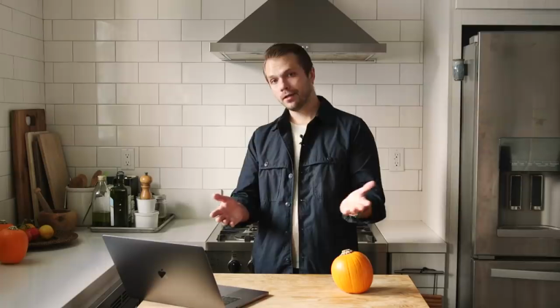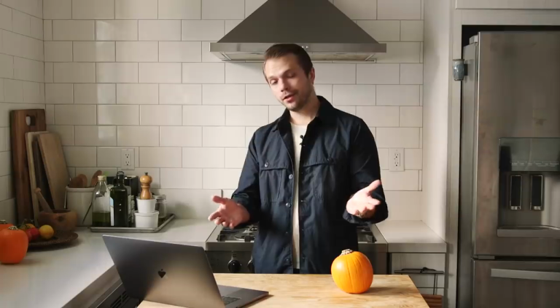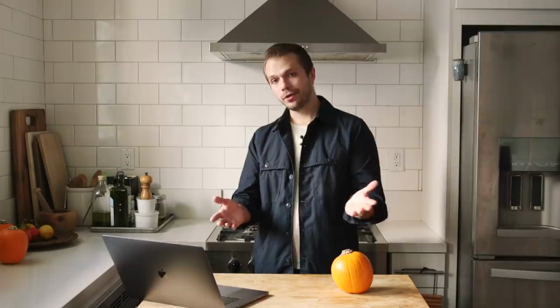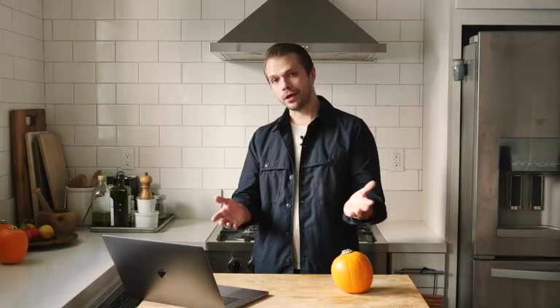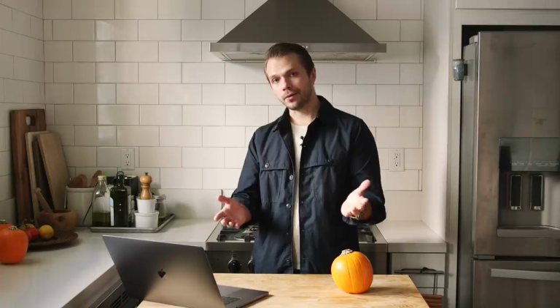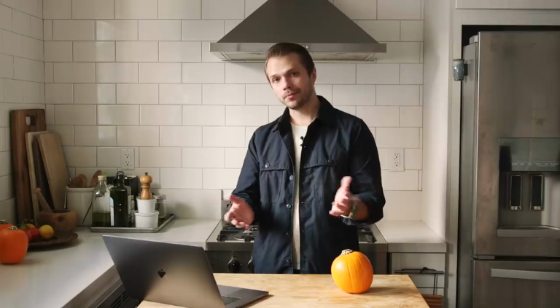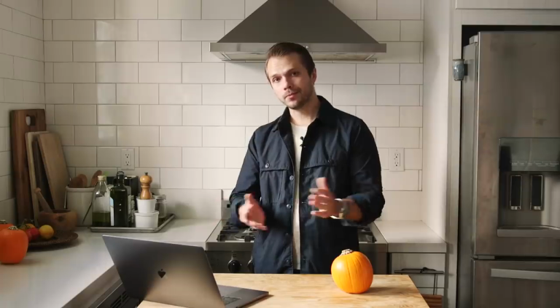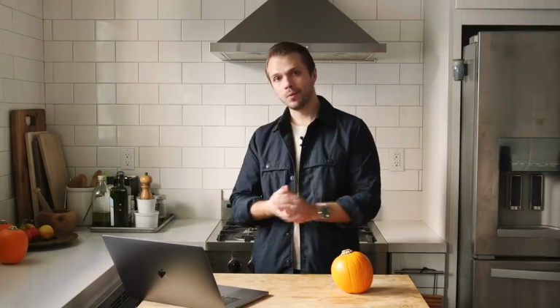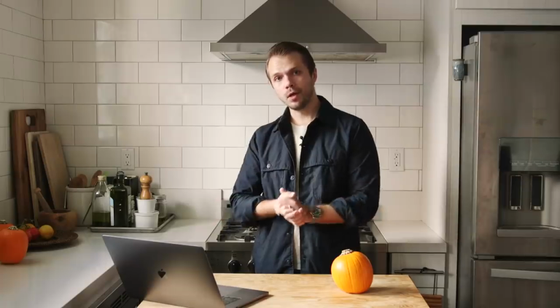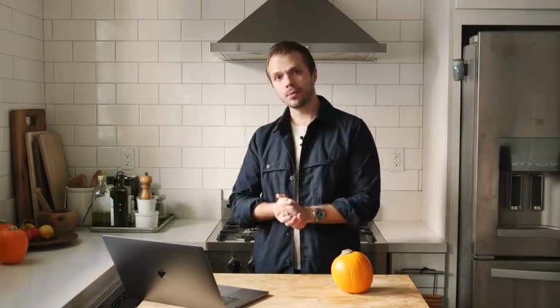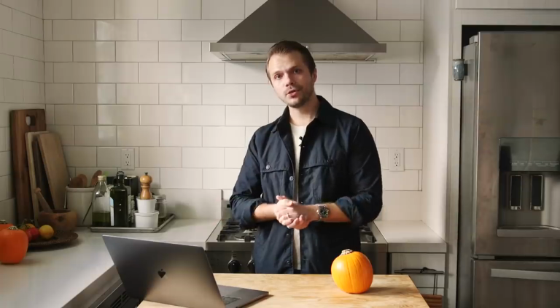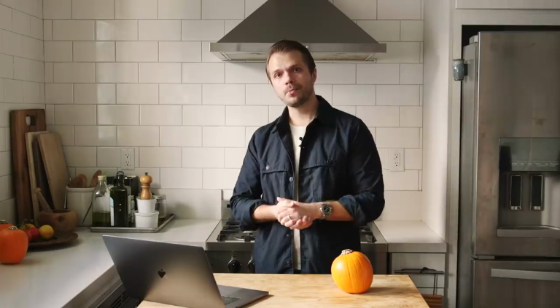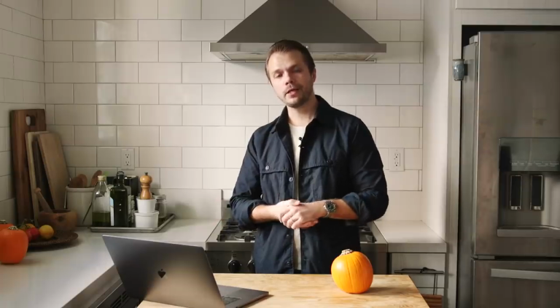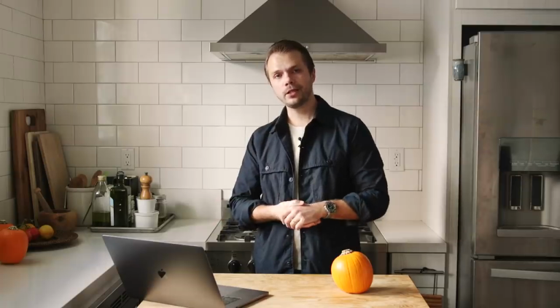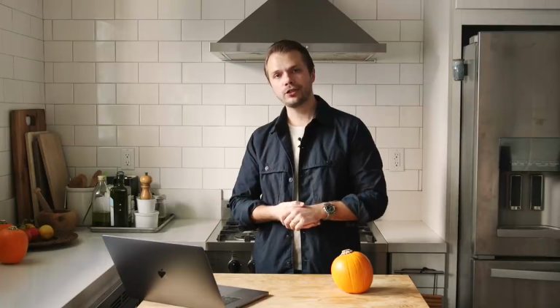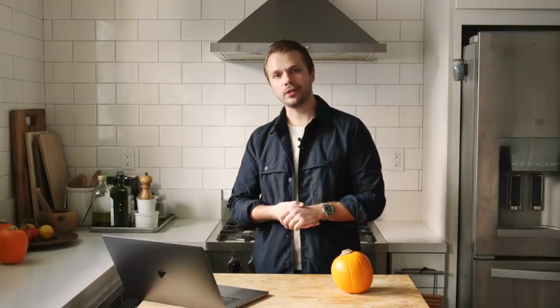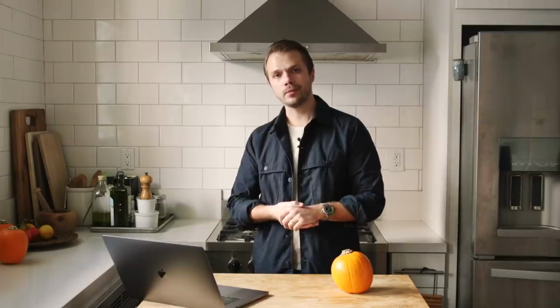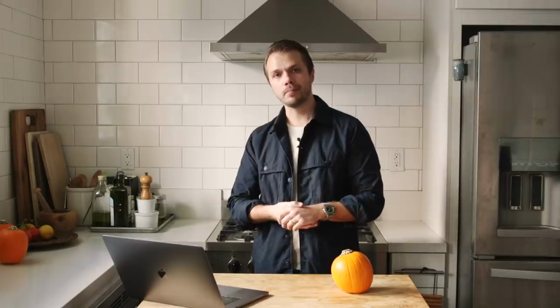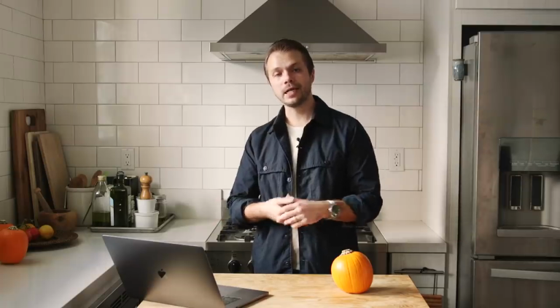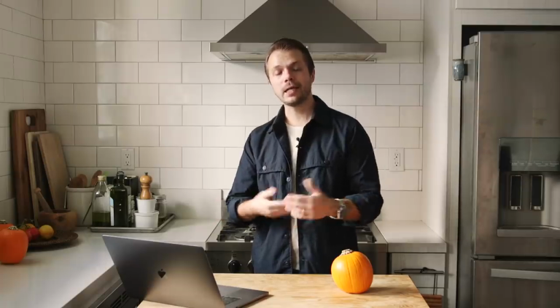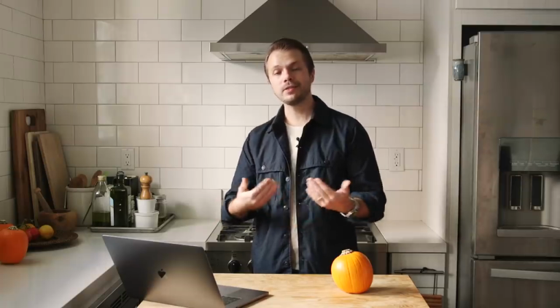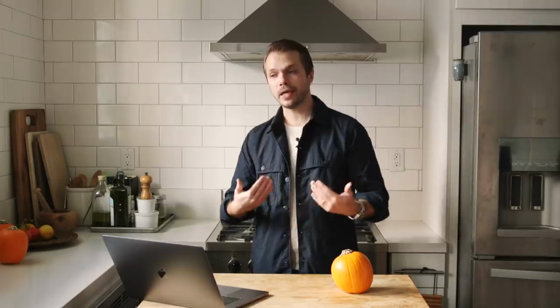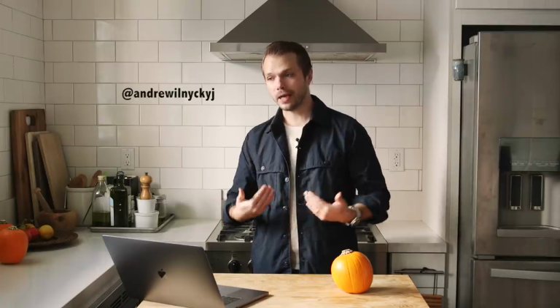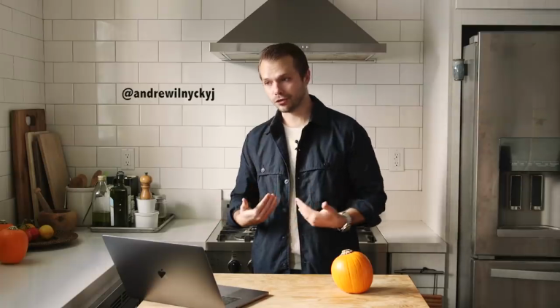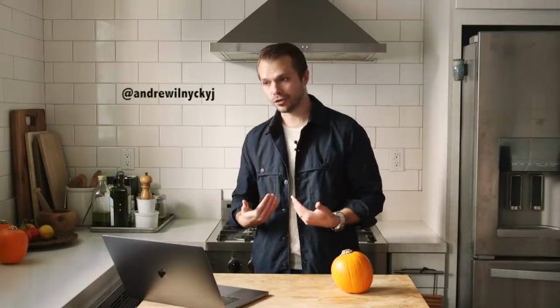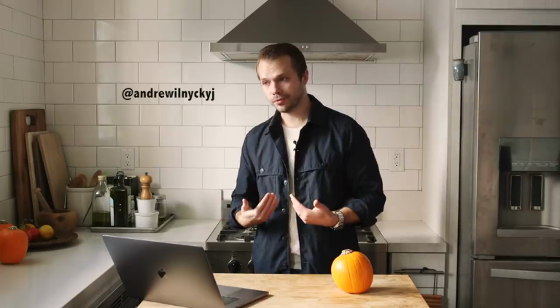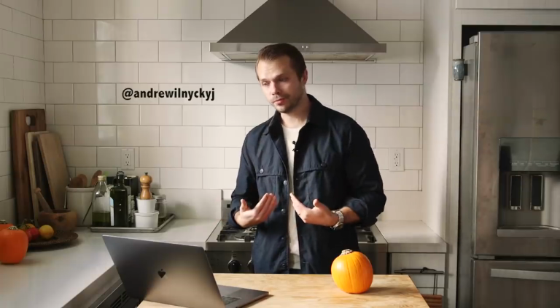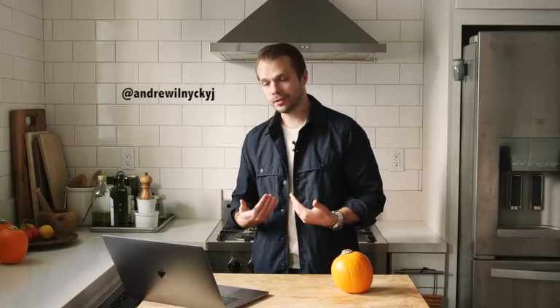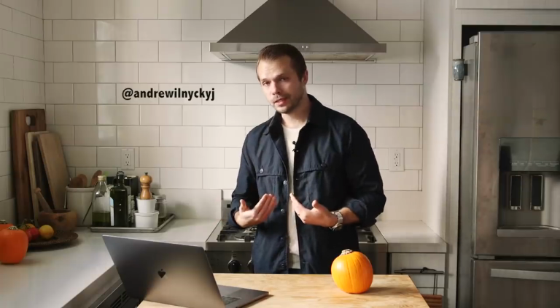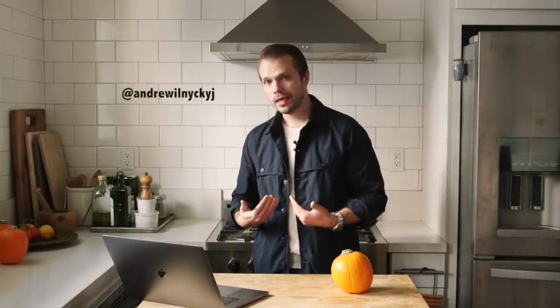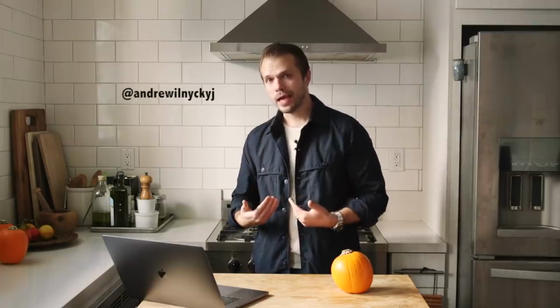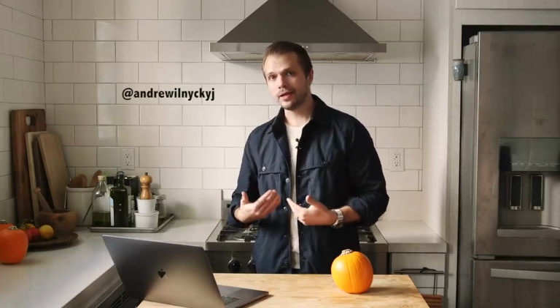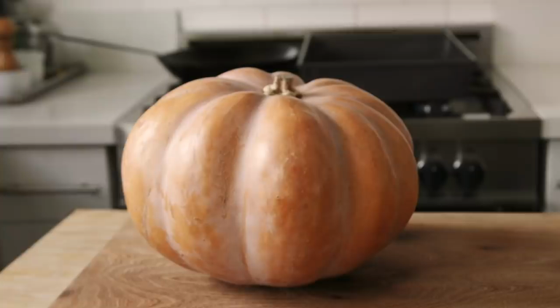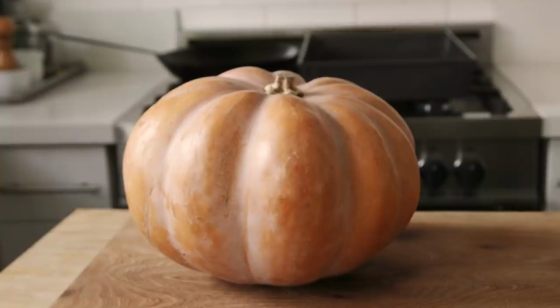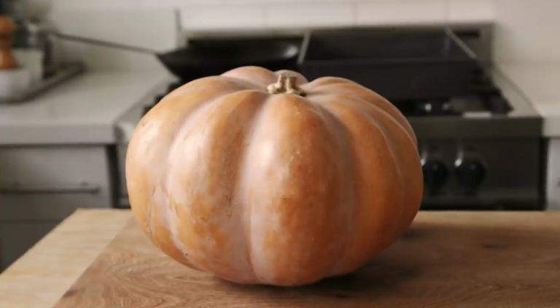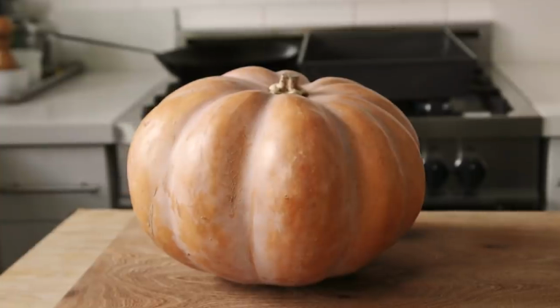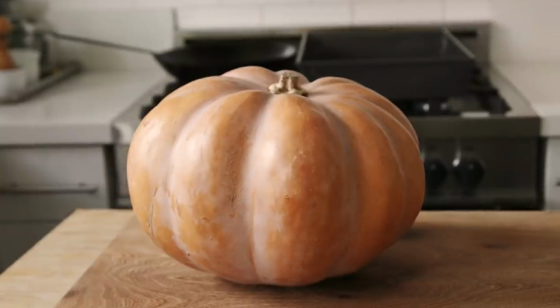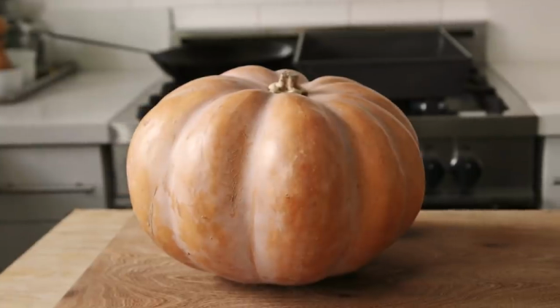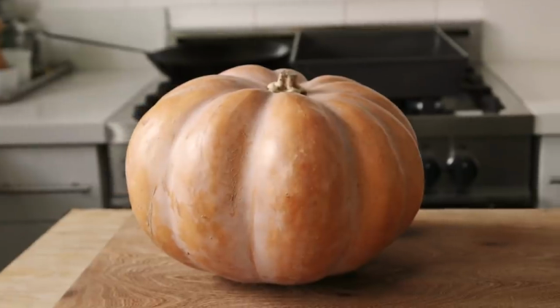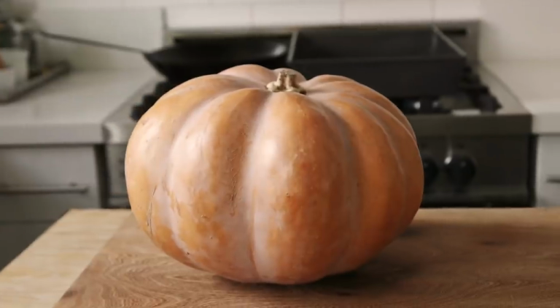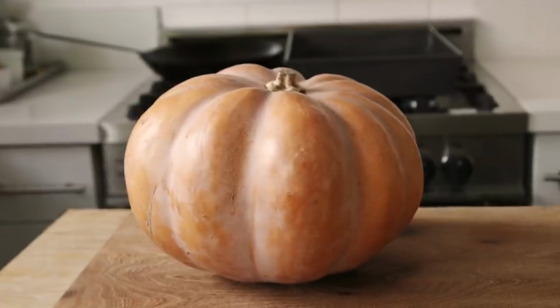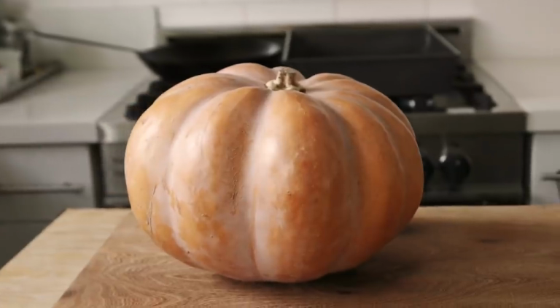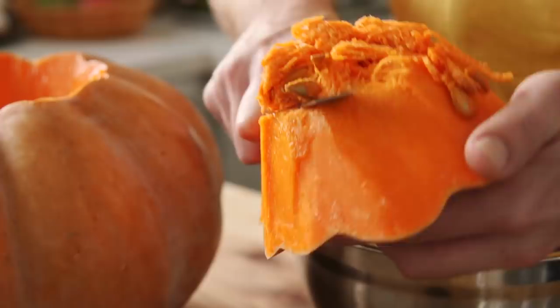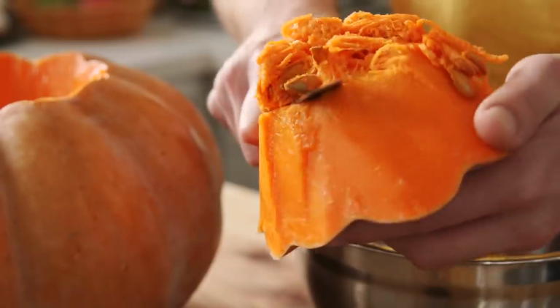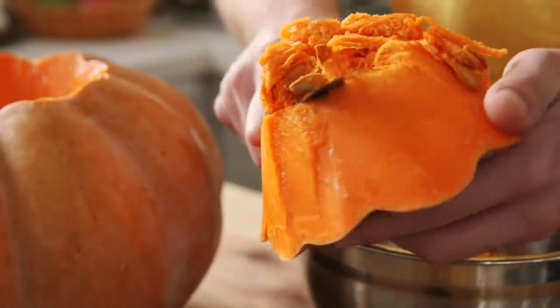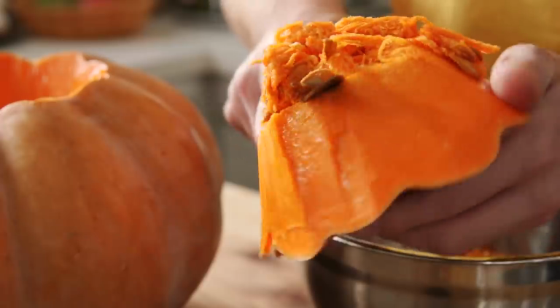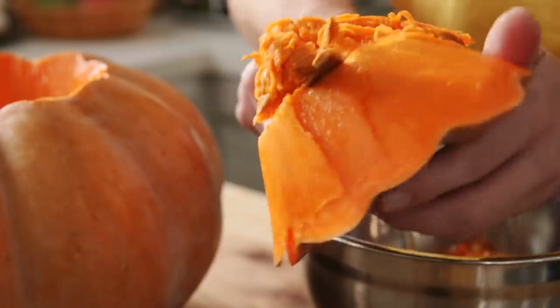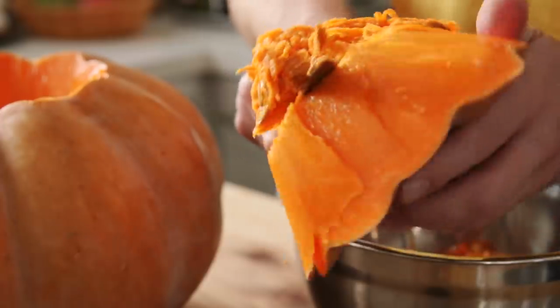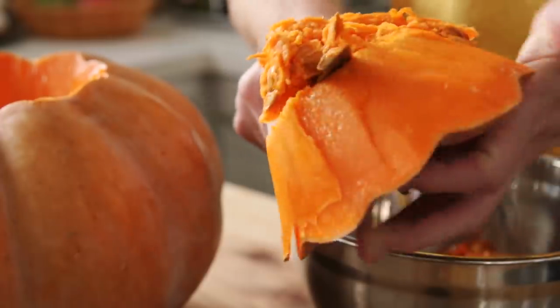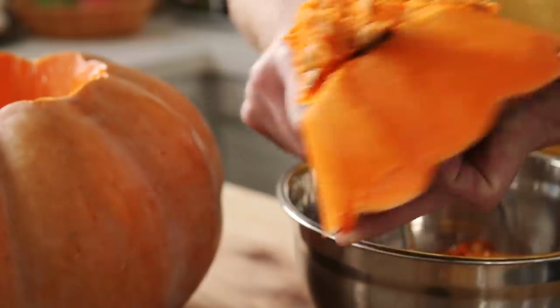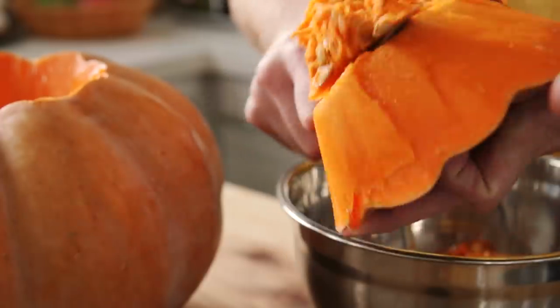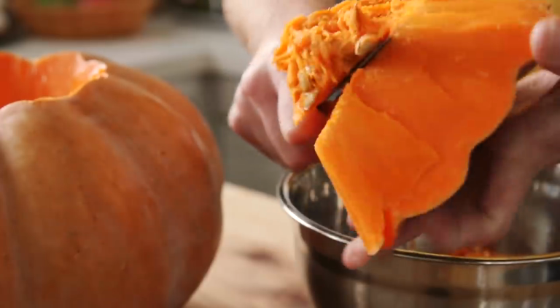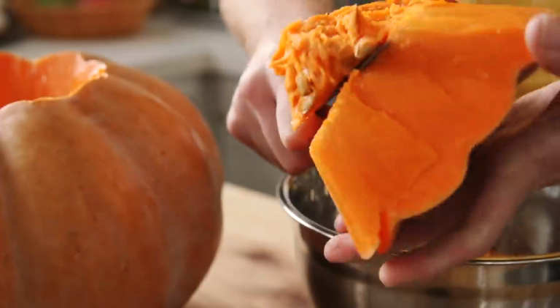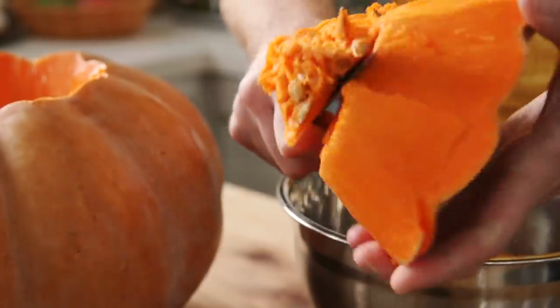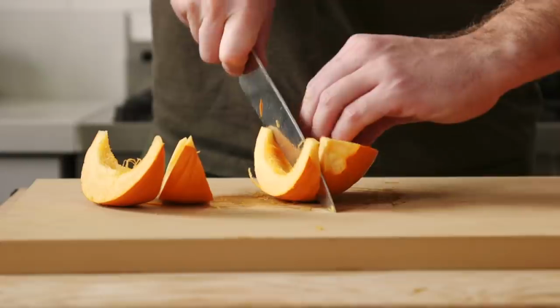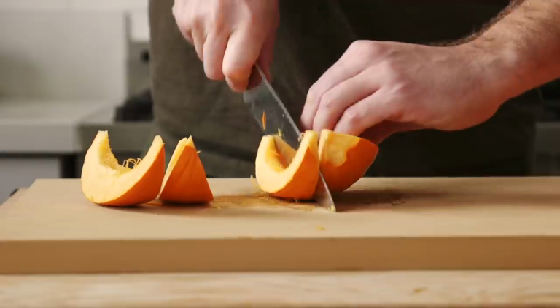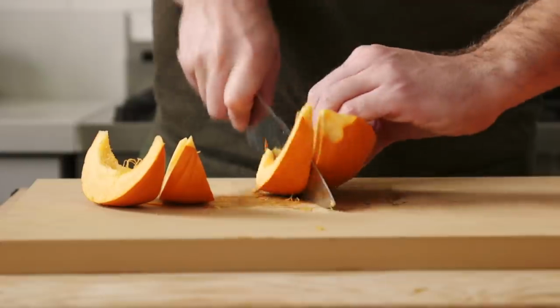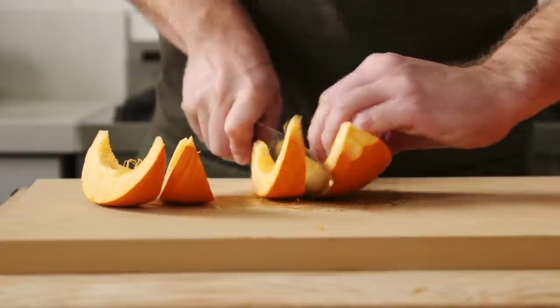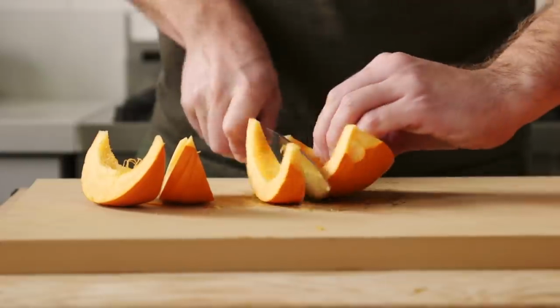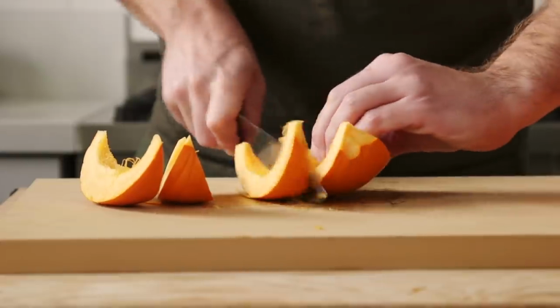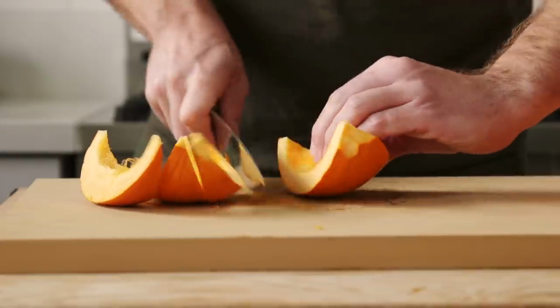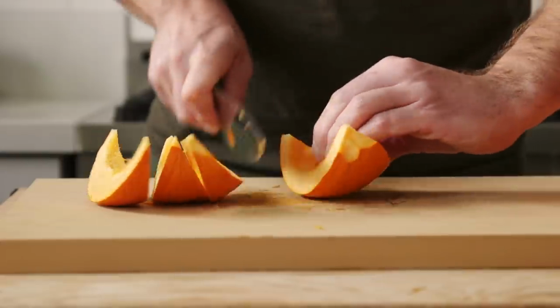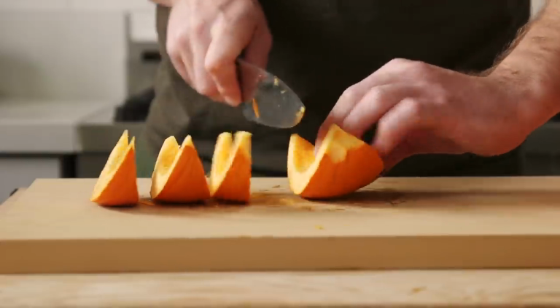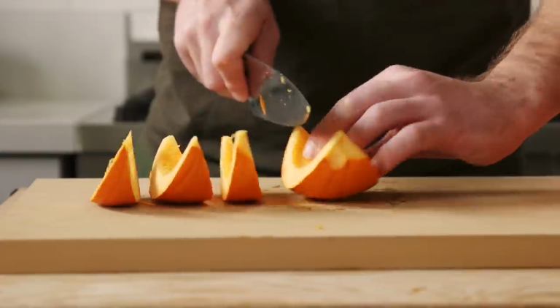Hello there, welcome to my kitchen. My name is Andrew, and in this video, you're going to see me cook 30 pounds of pumpkin.